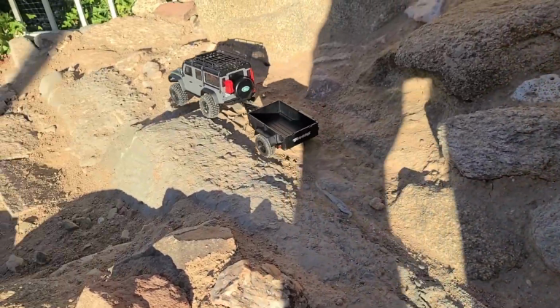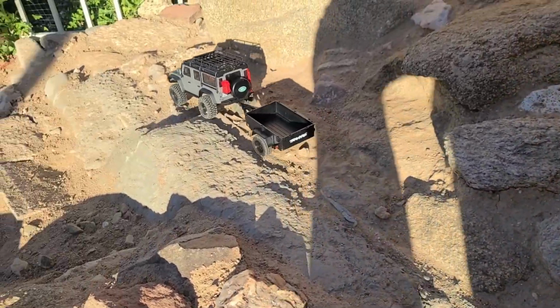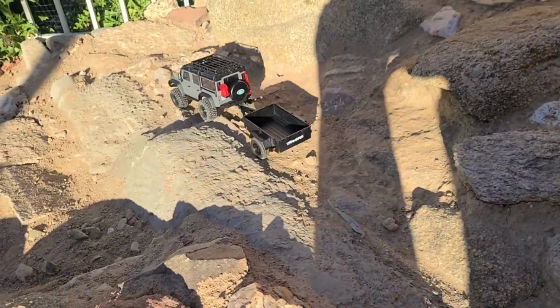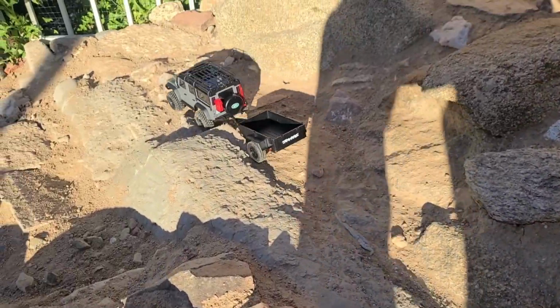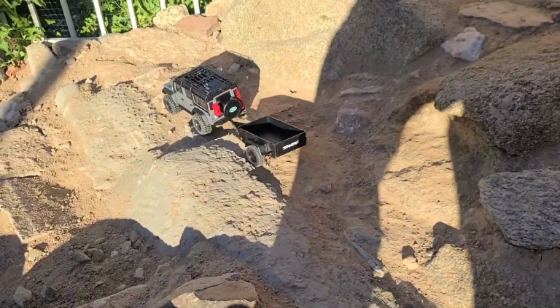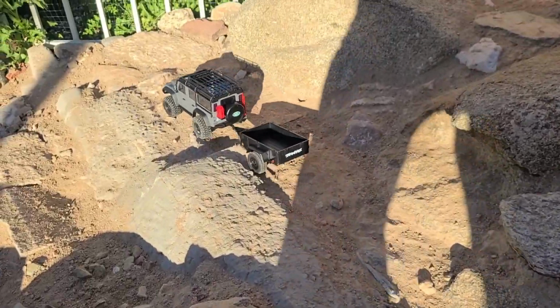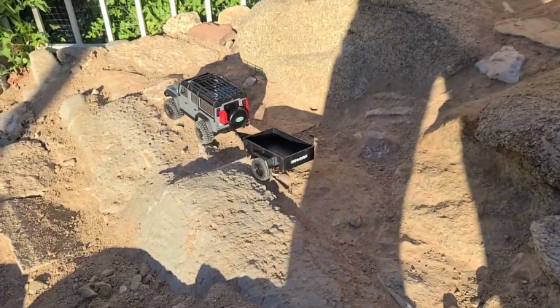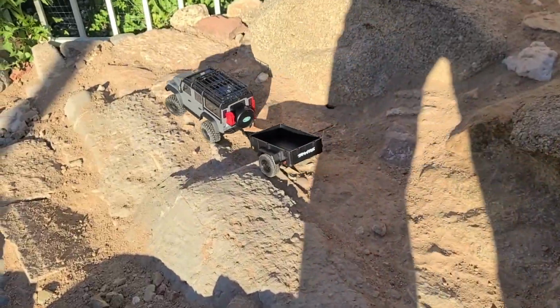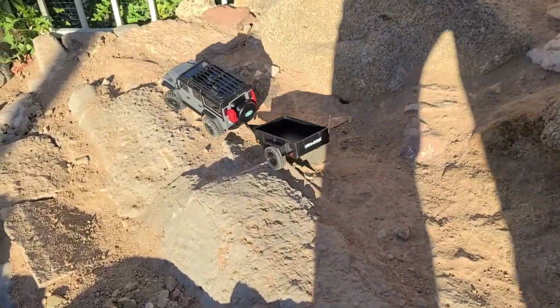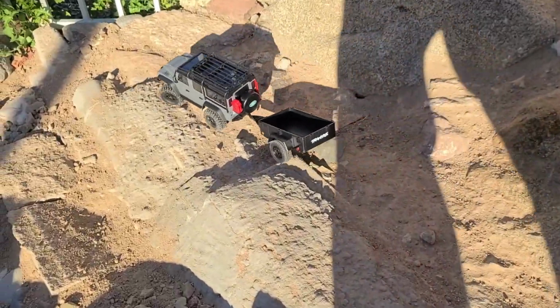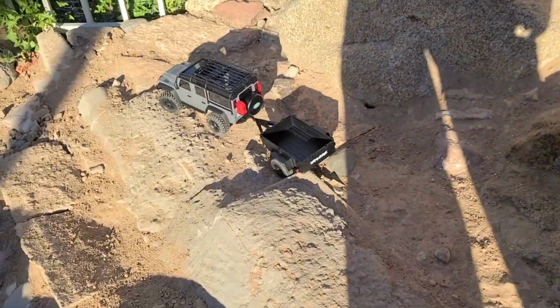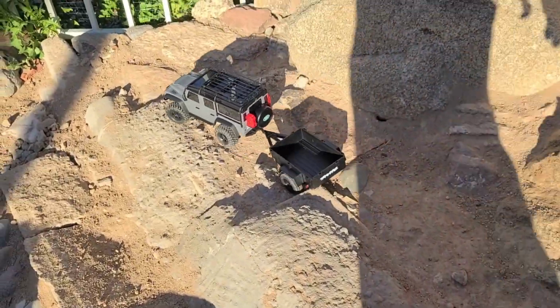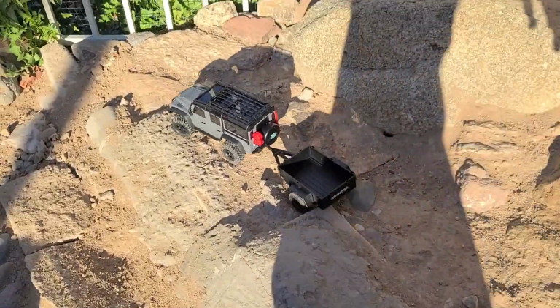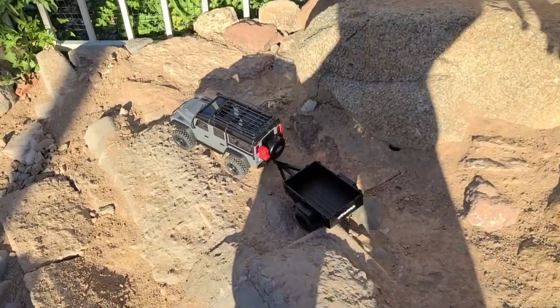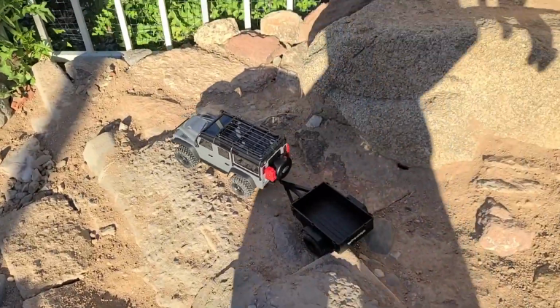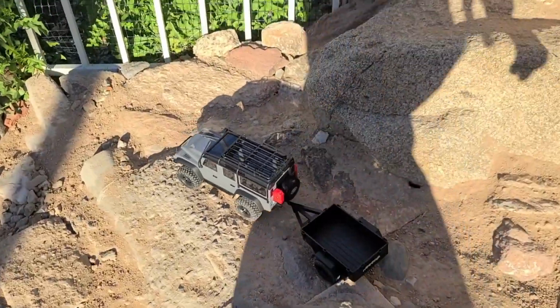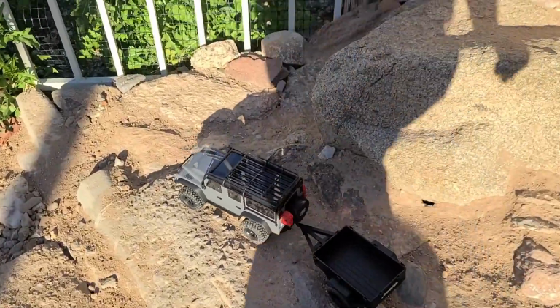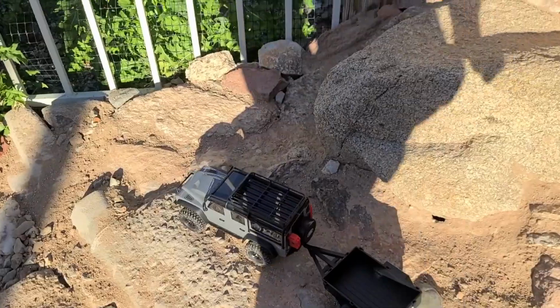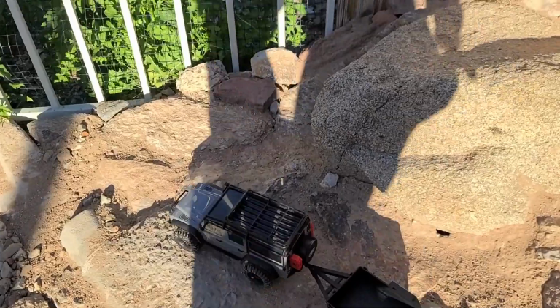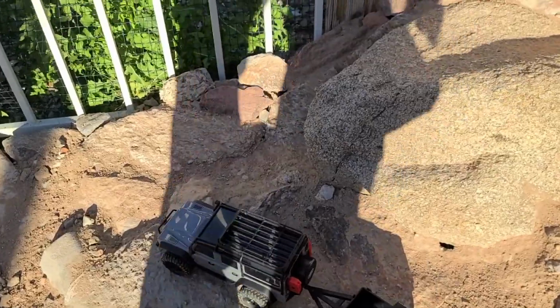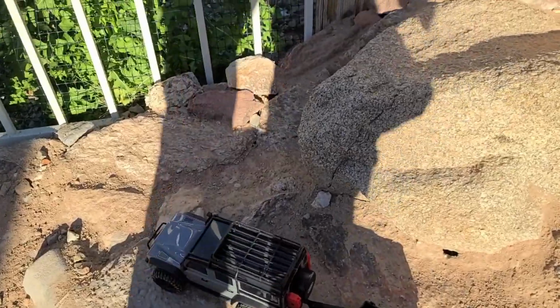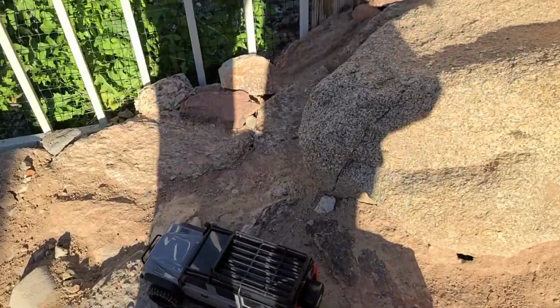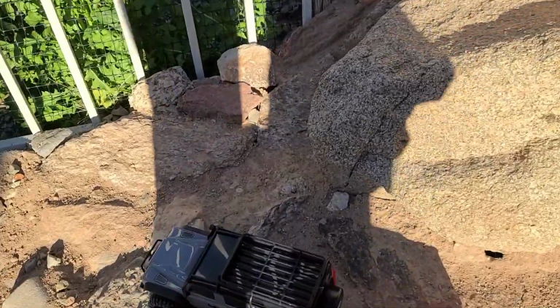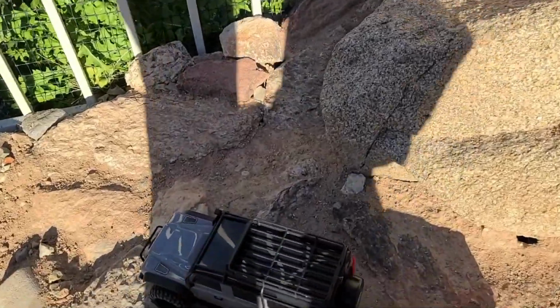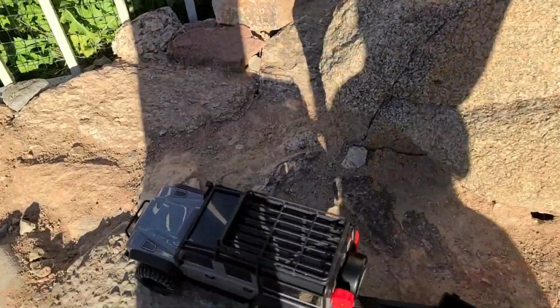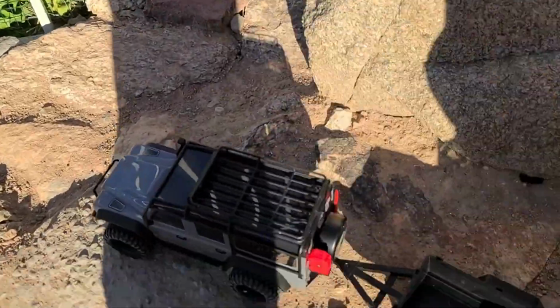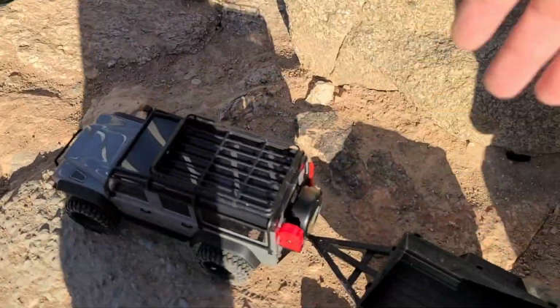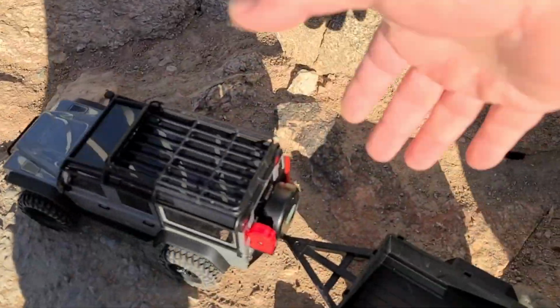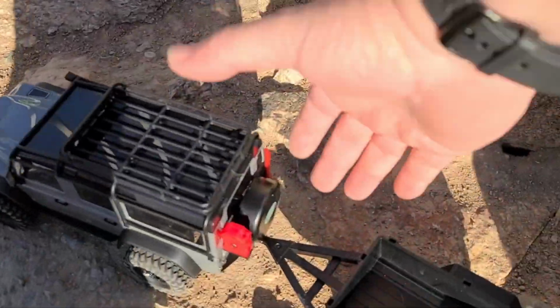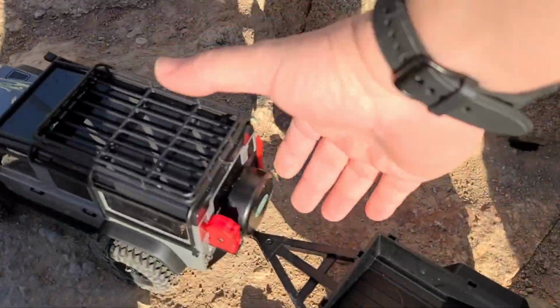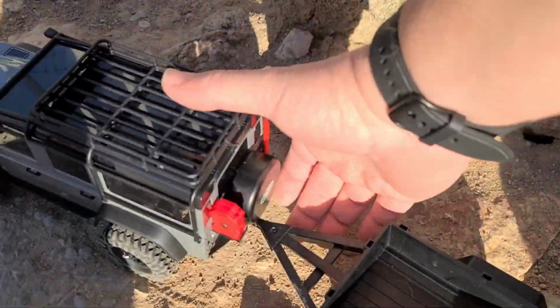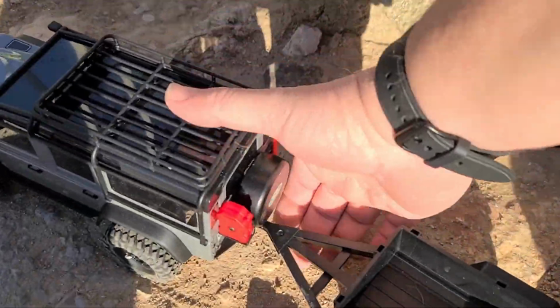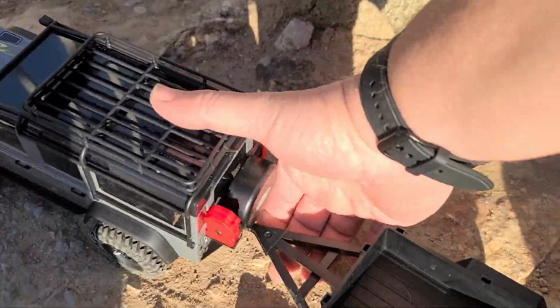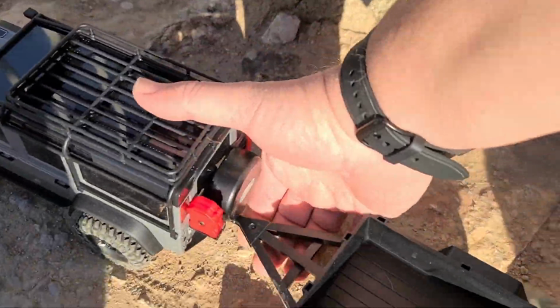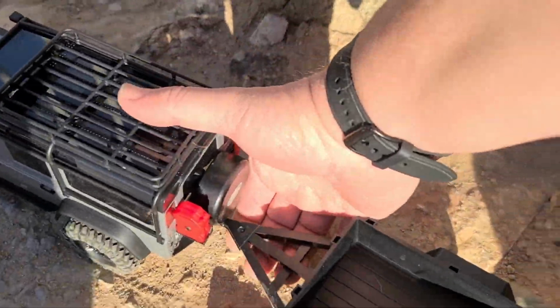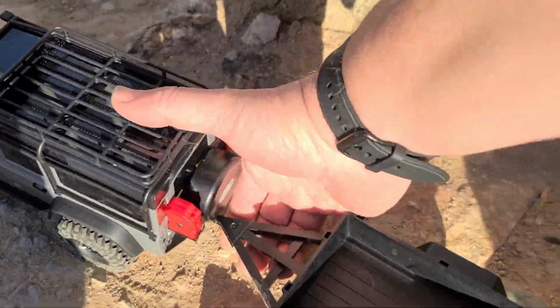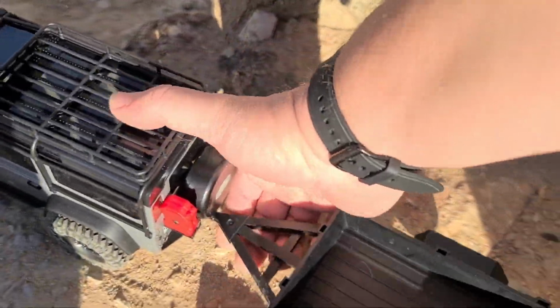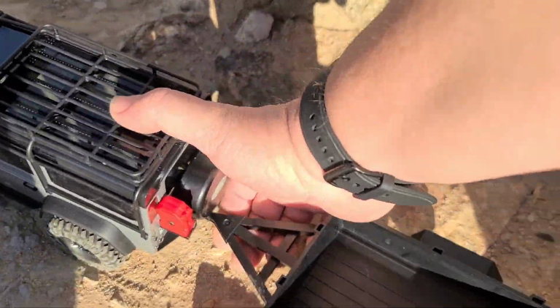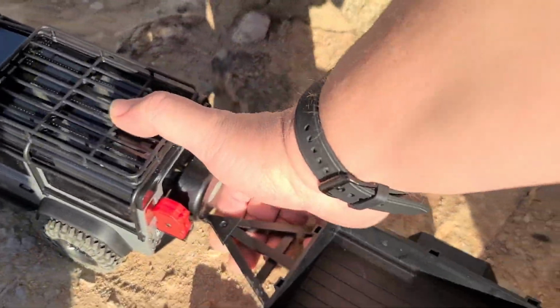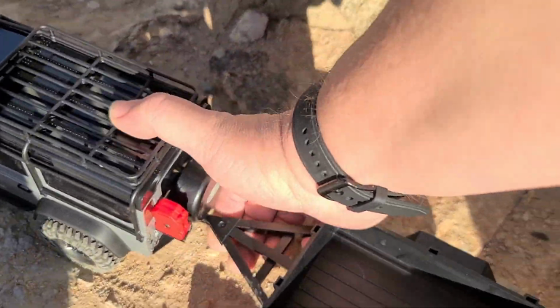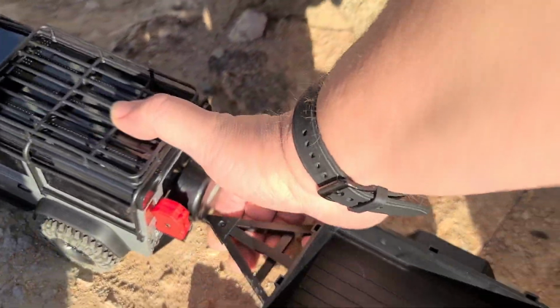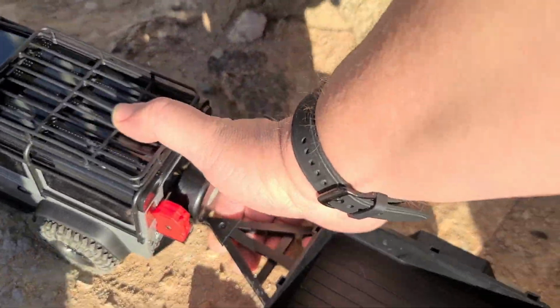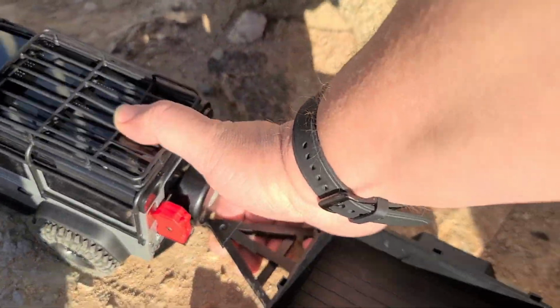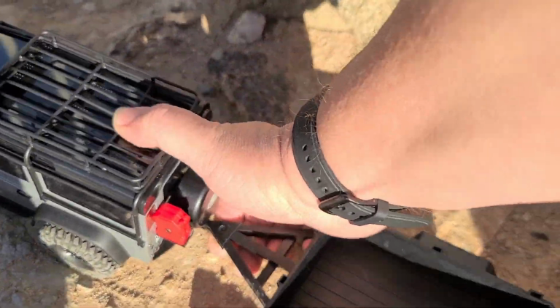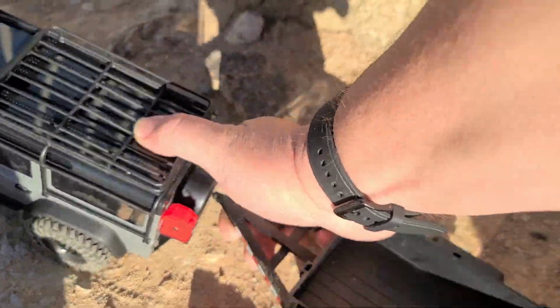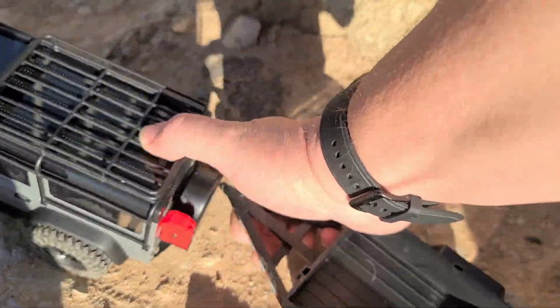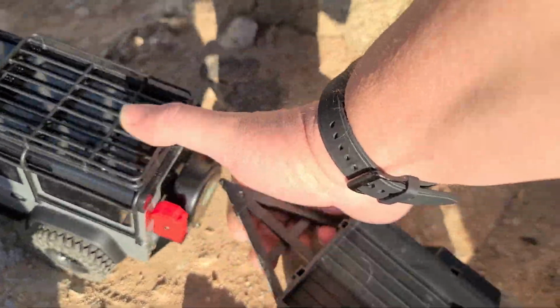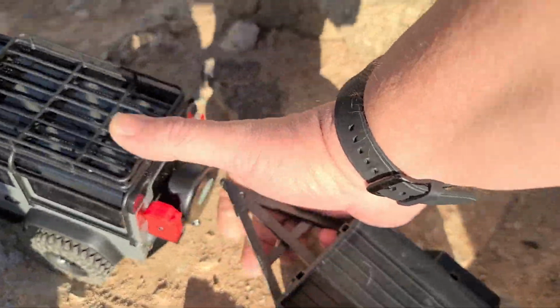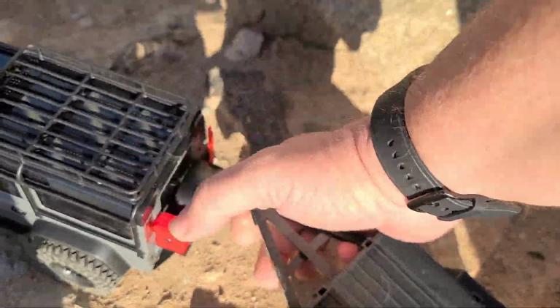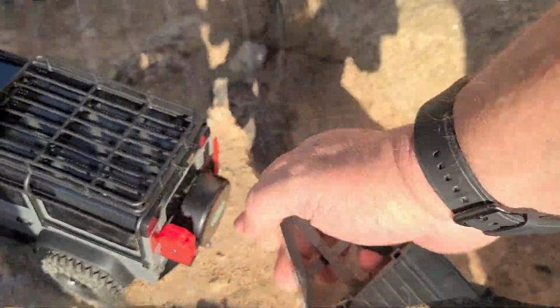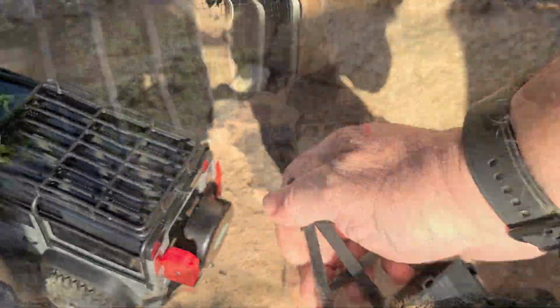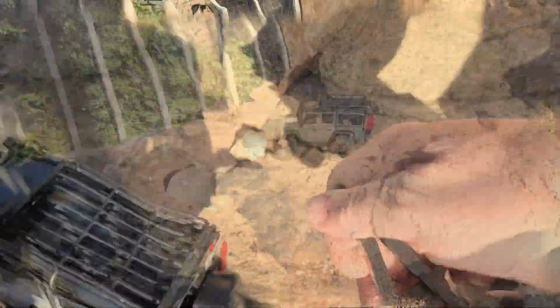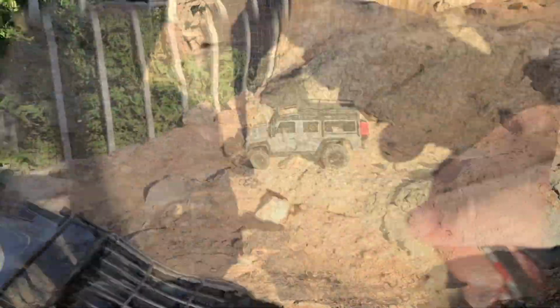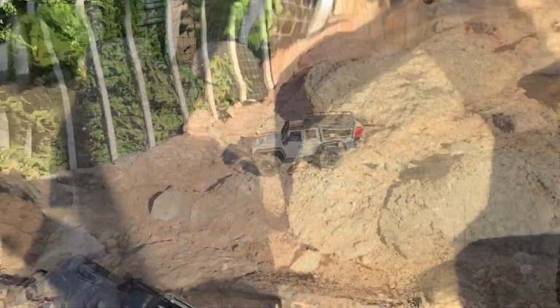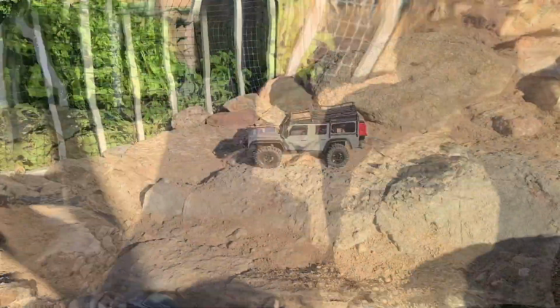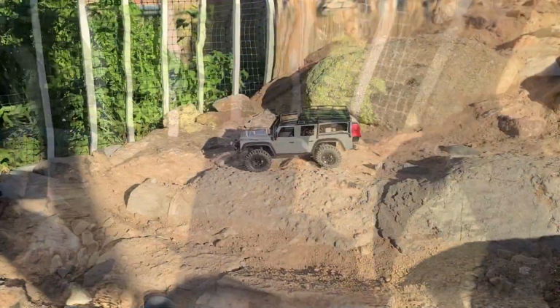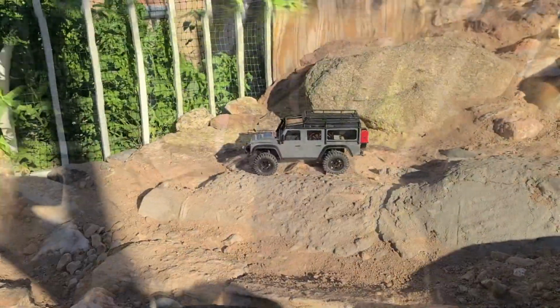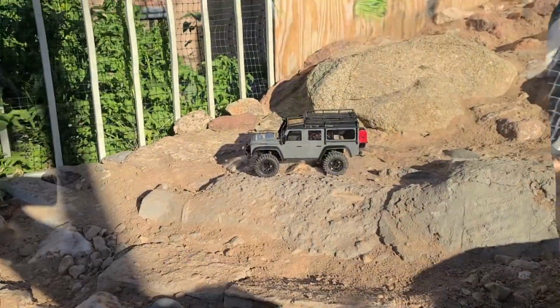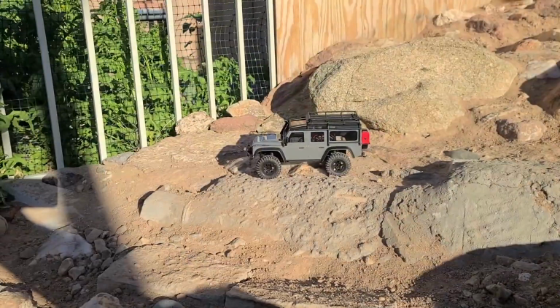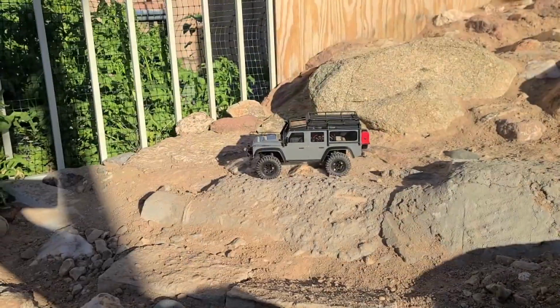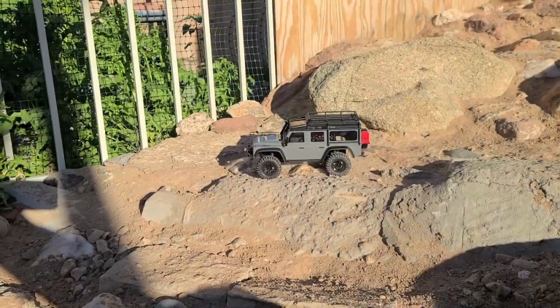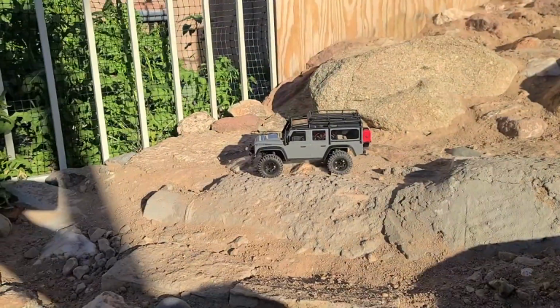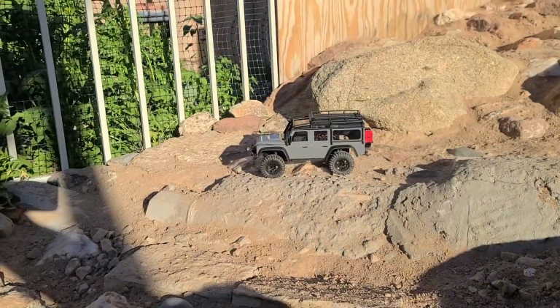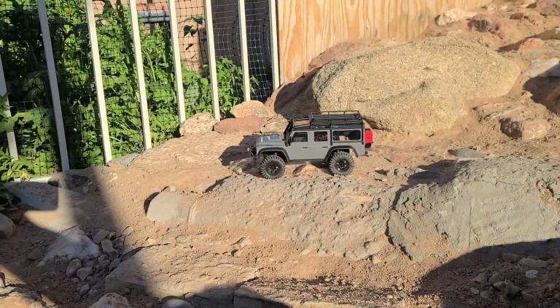All right, let's take the trailer off and see how it does without that. No trailer on it.